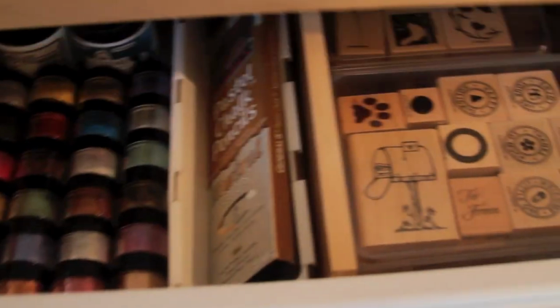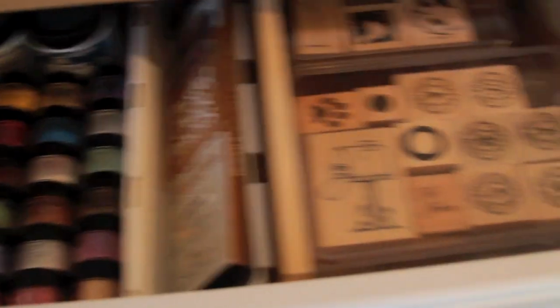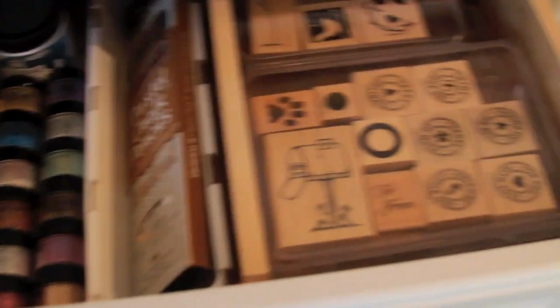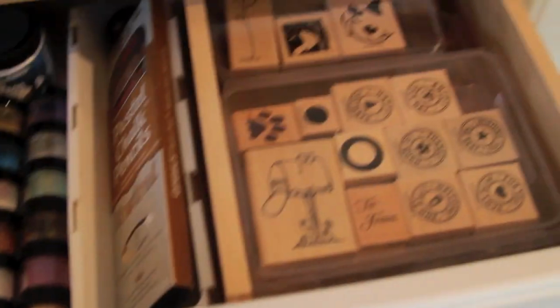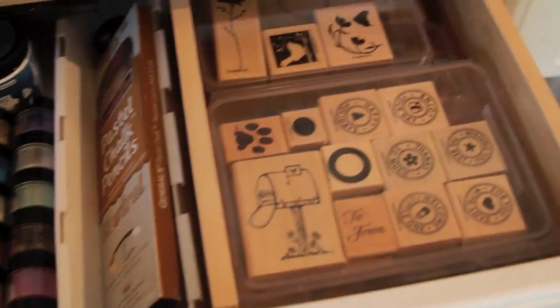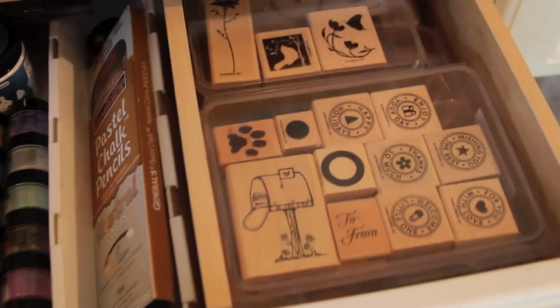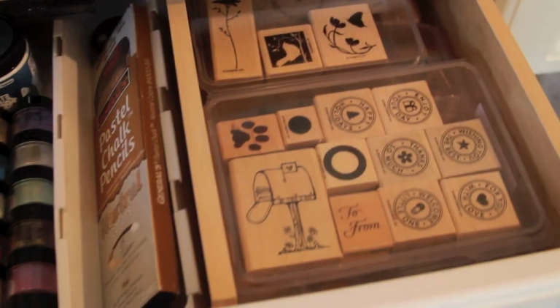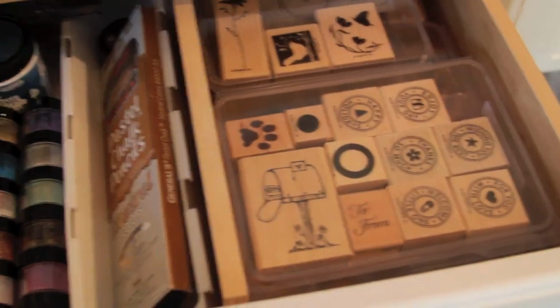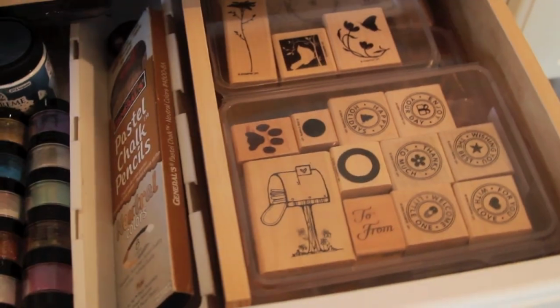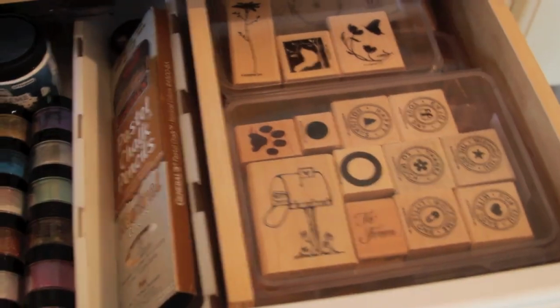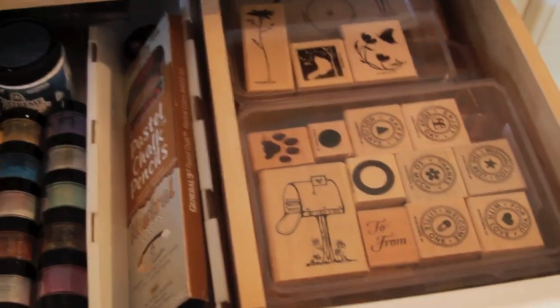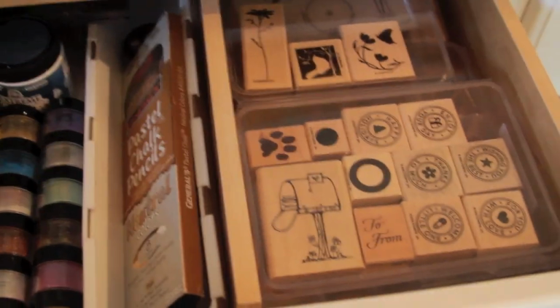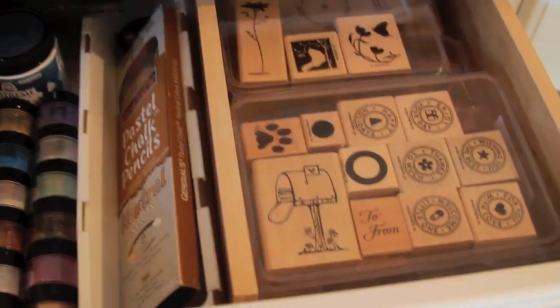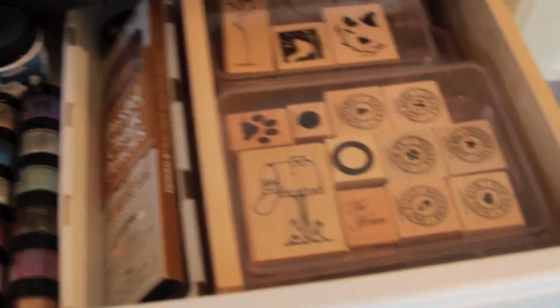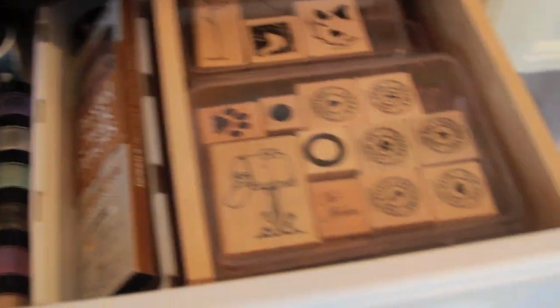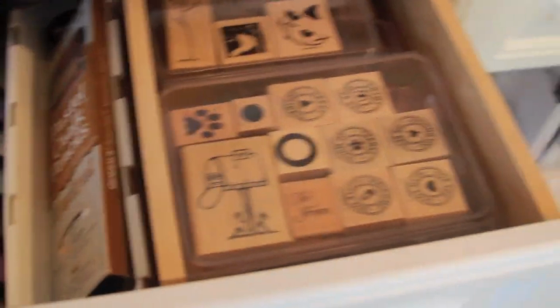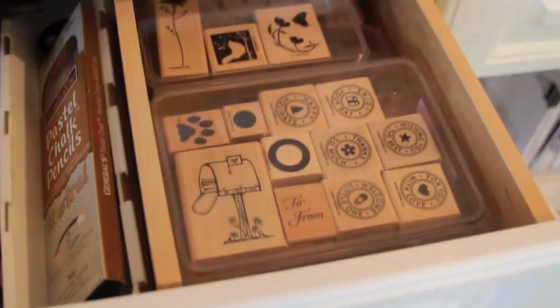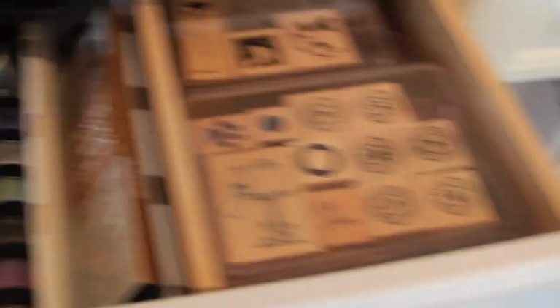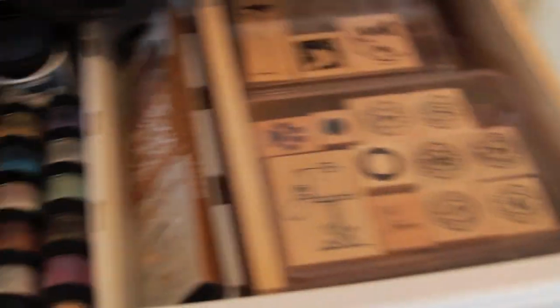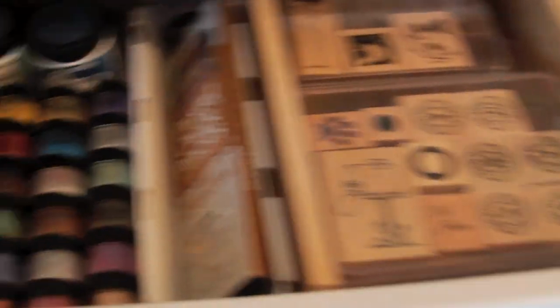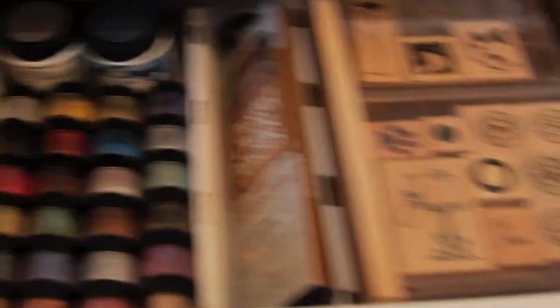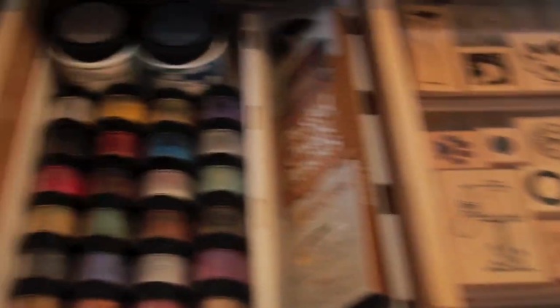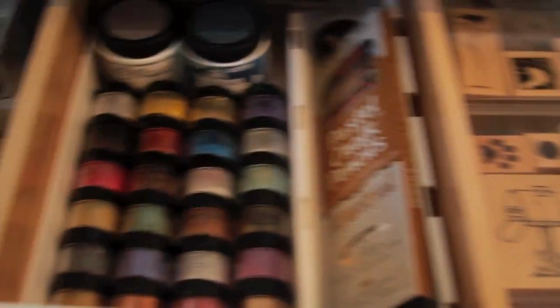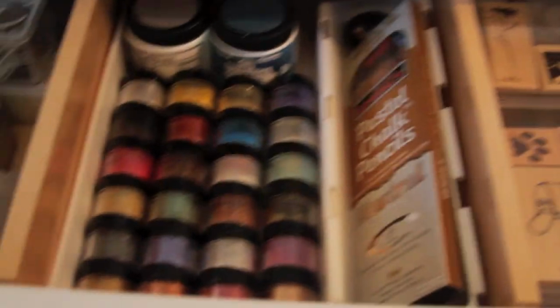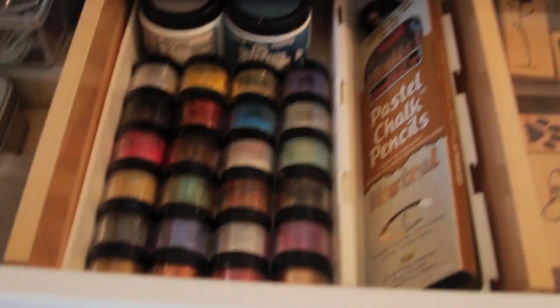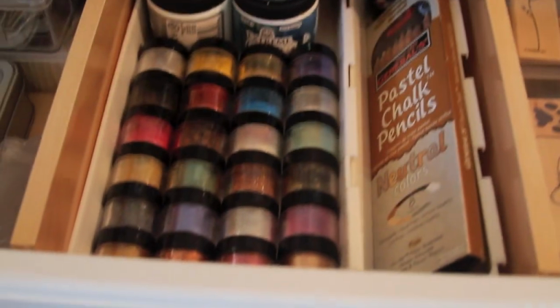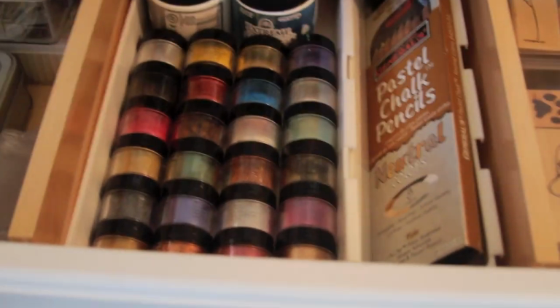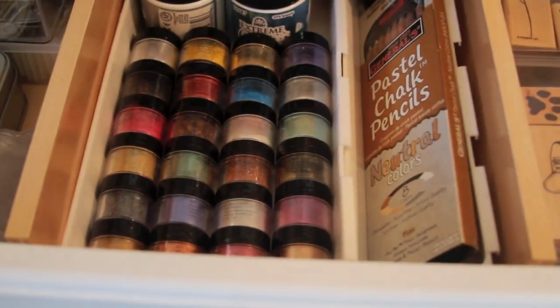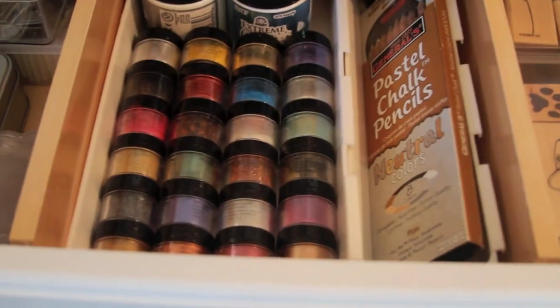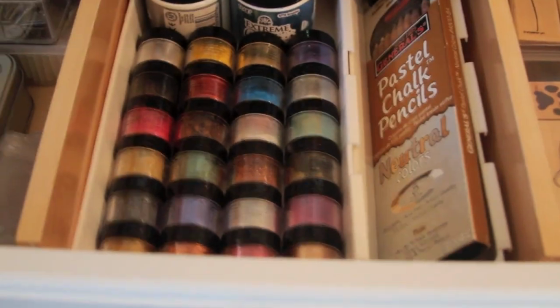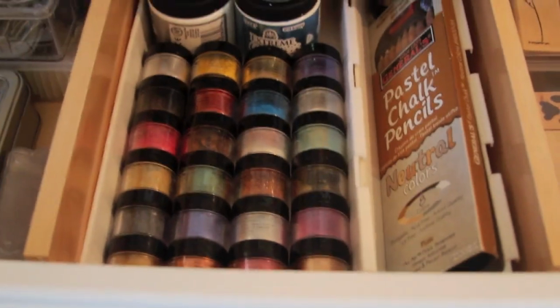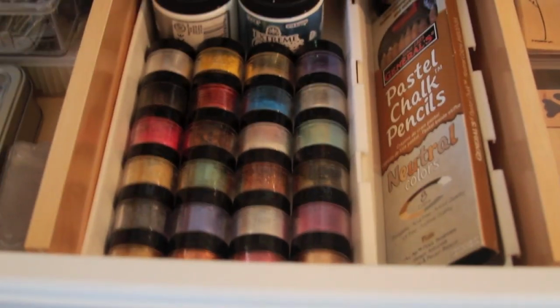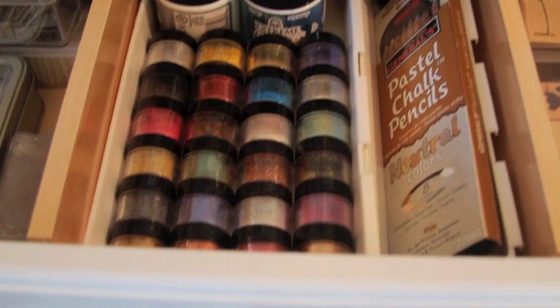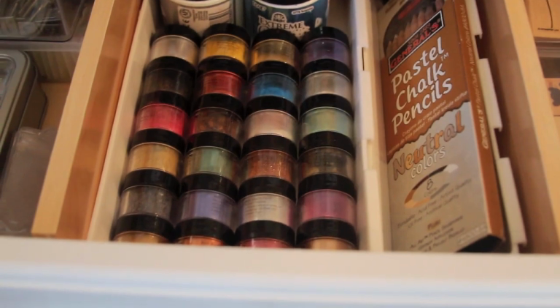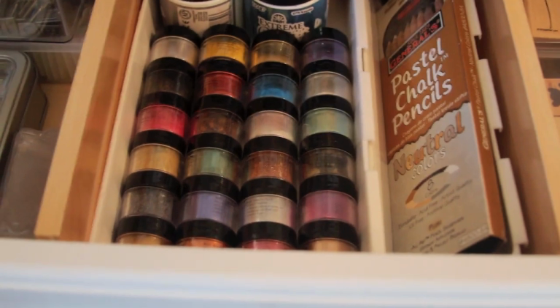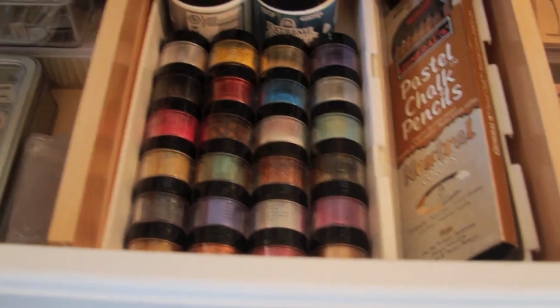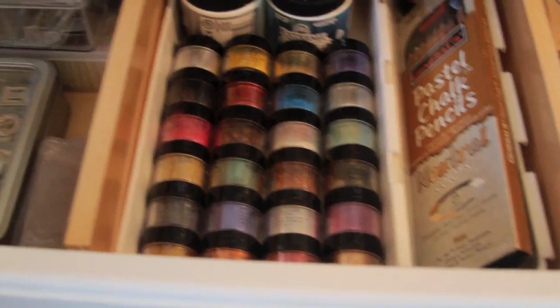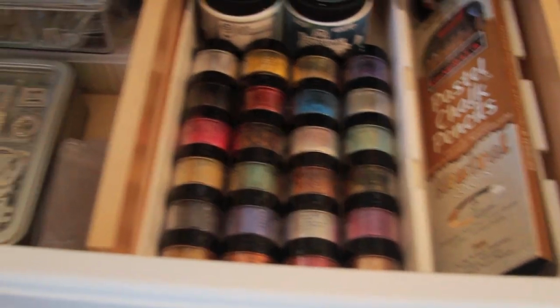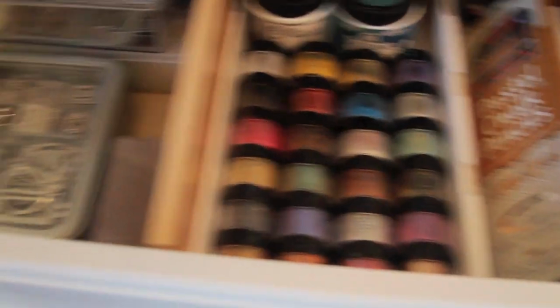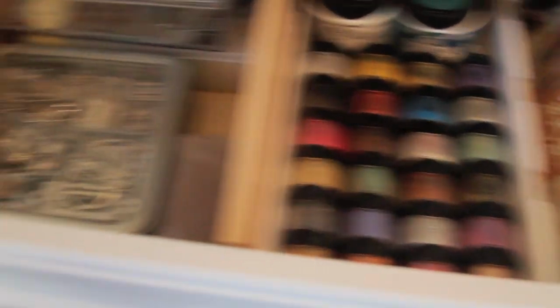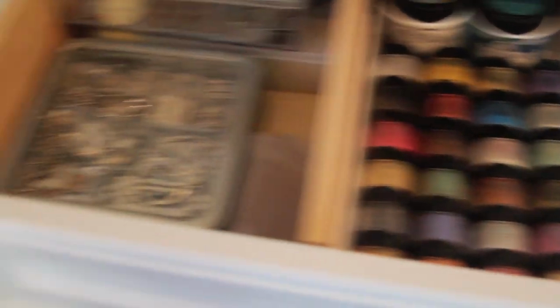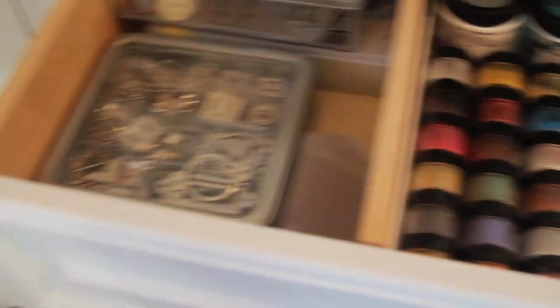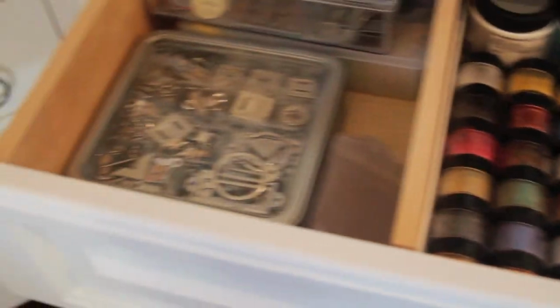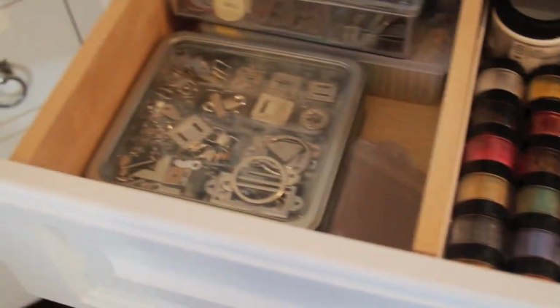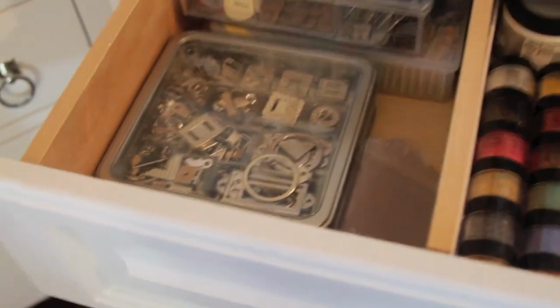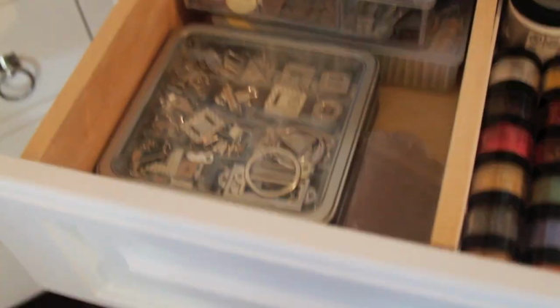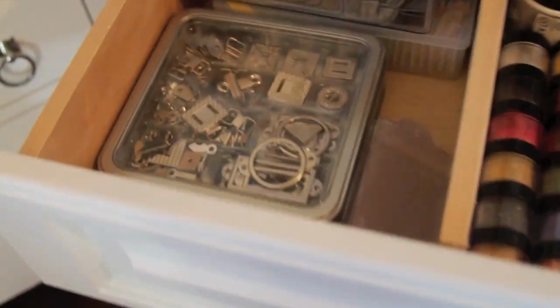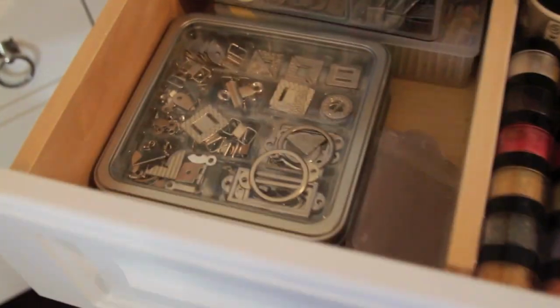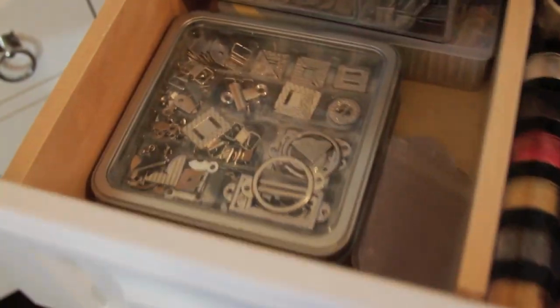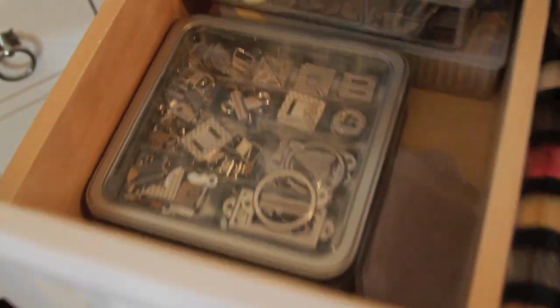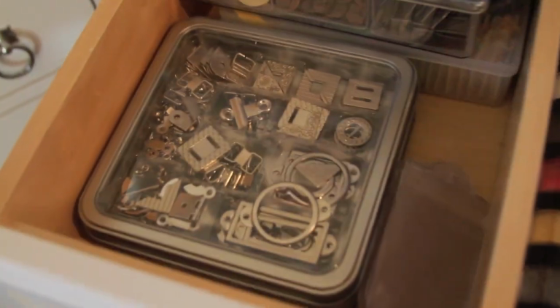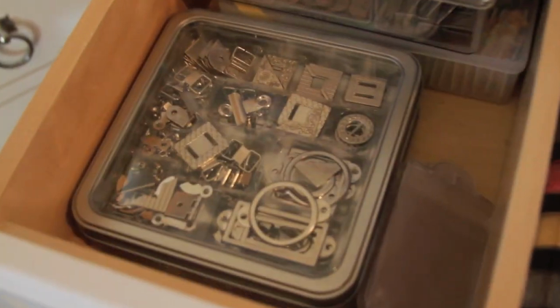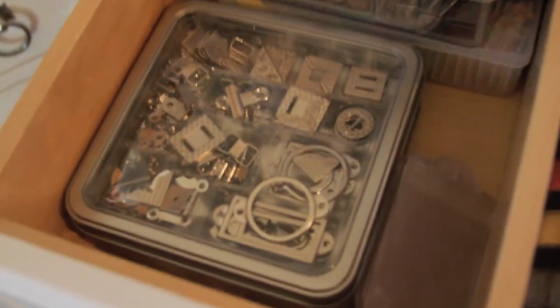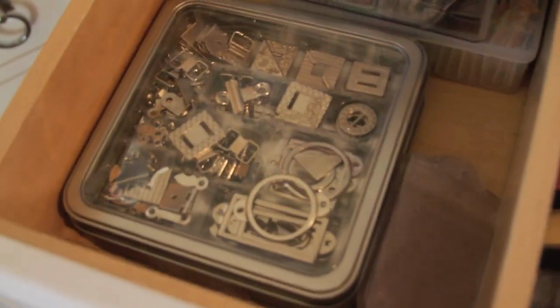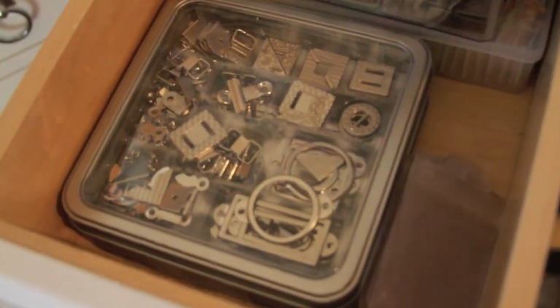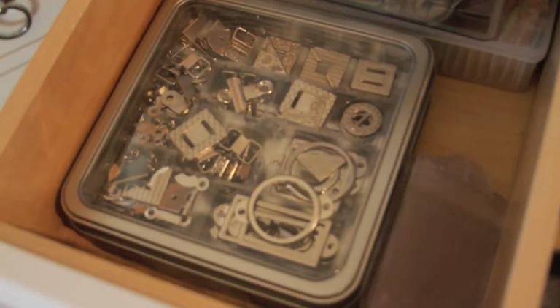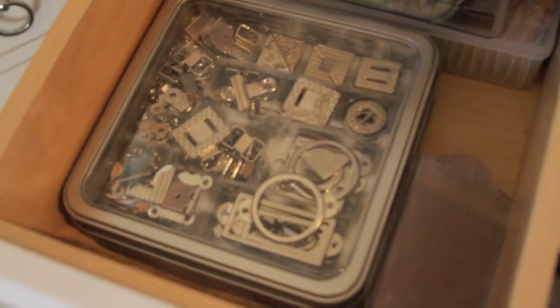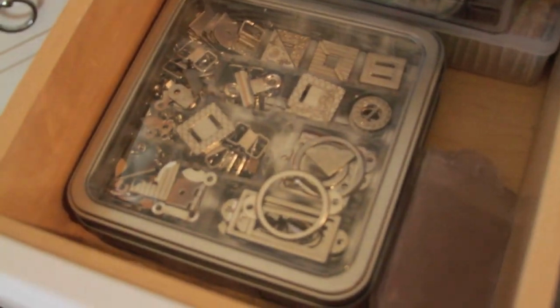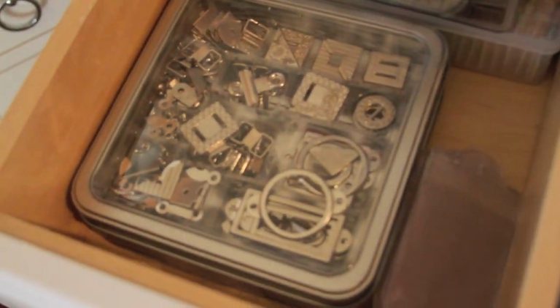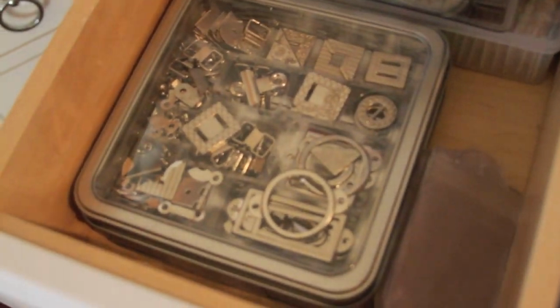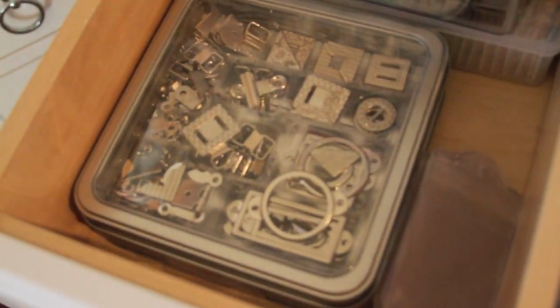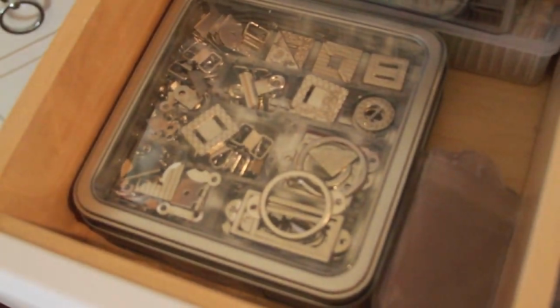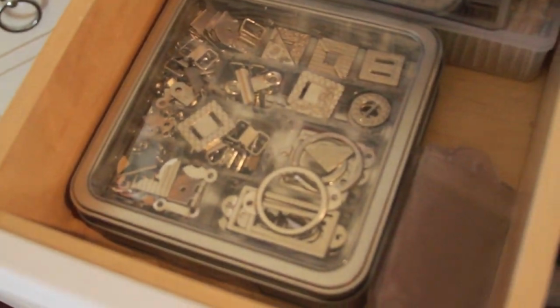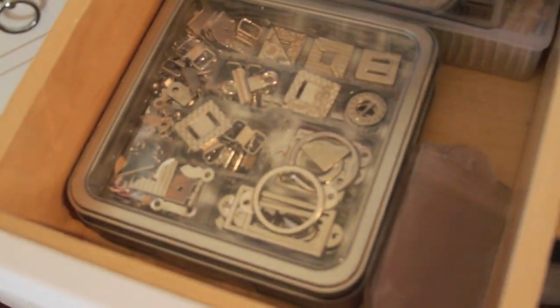I have some more stamps, my pearlized powders, and some metal pieces.